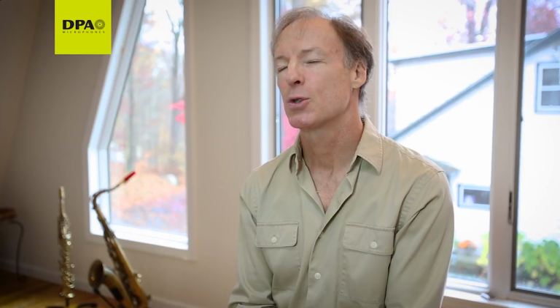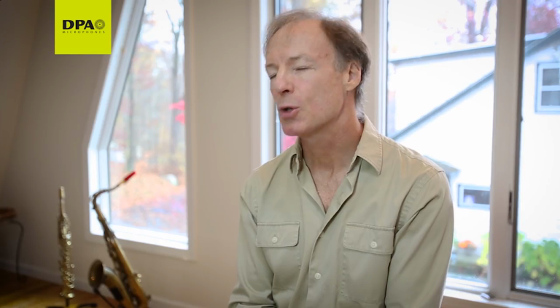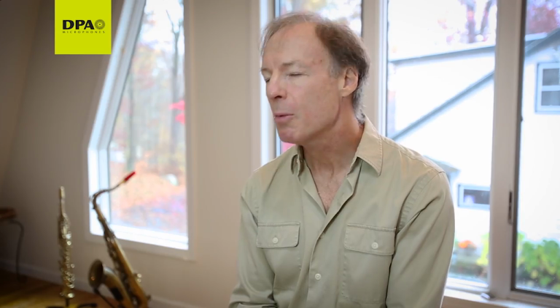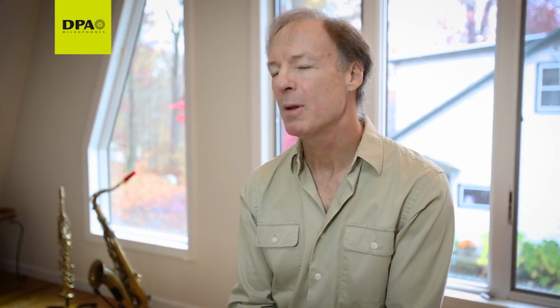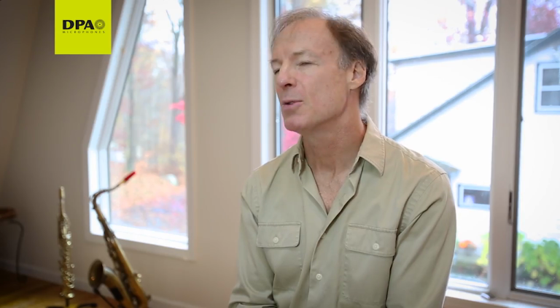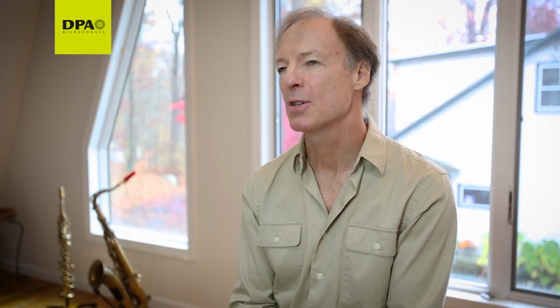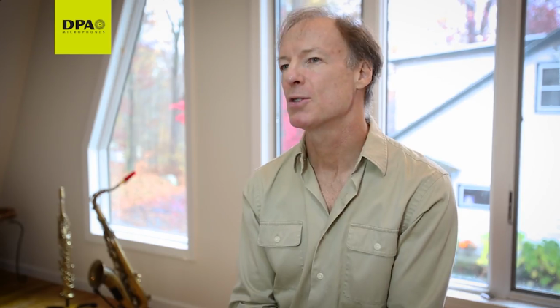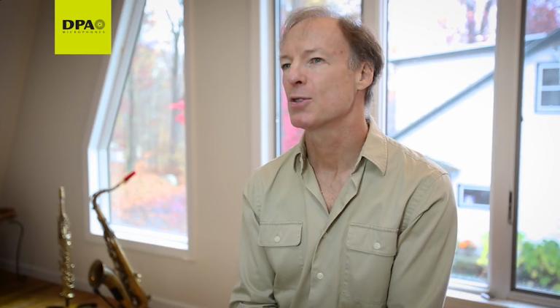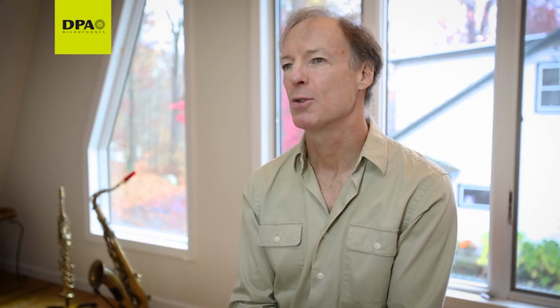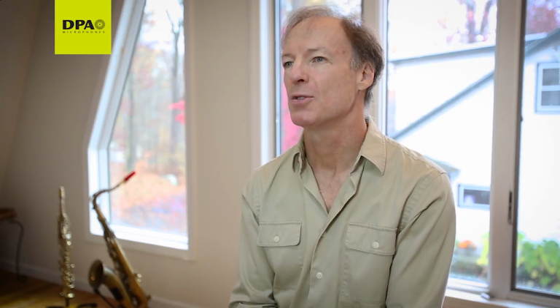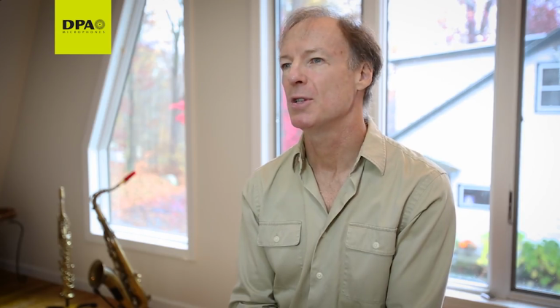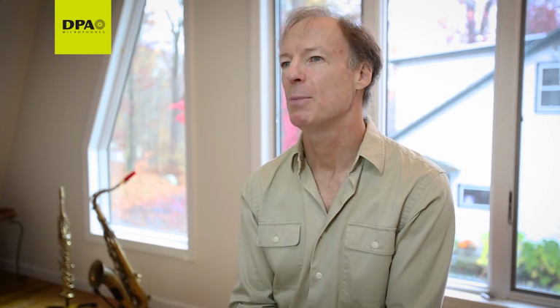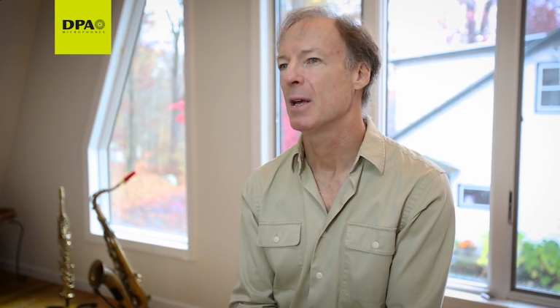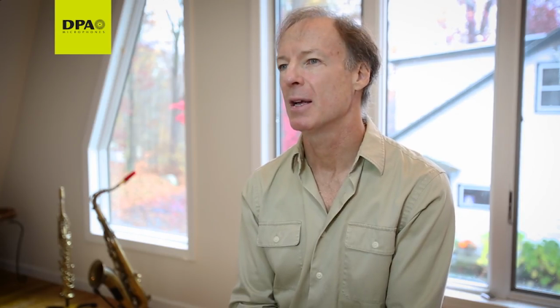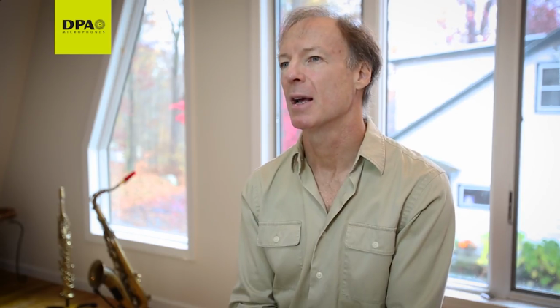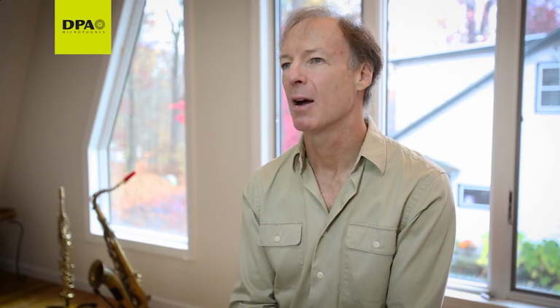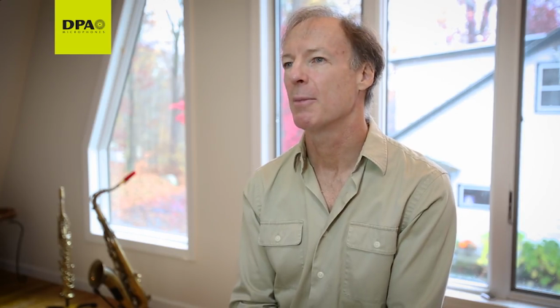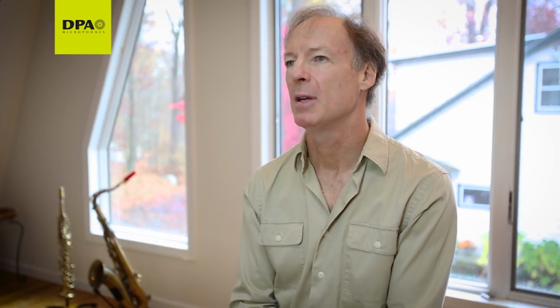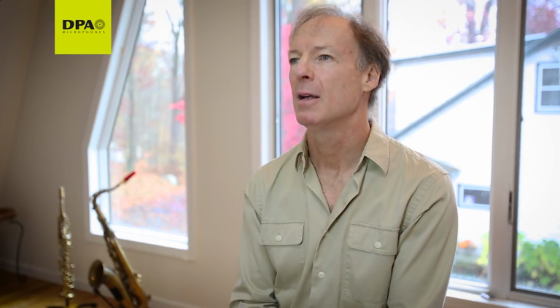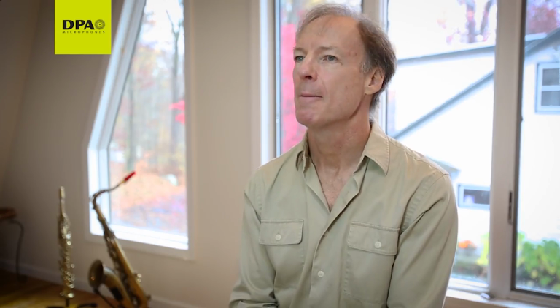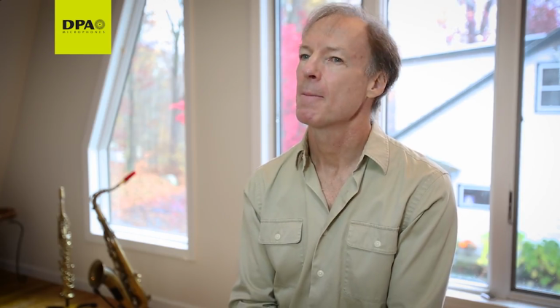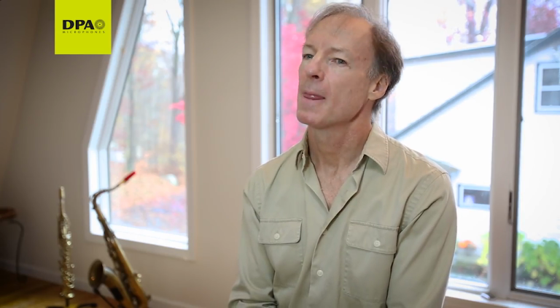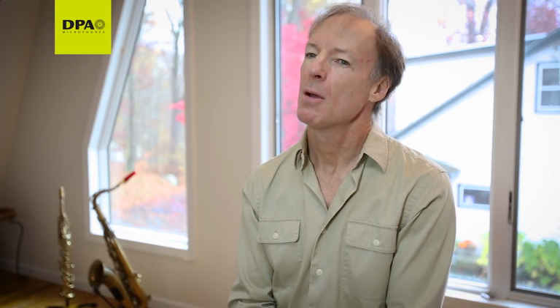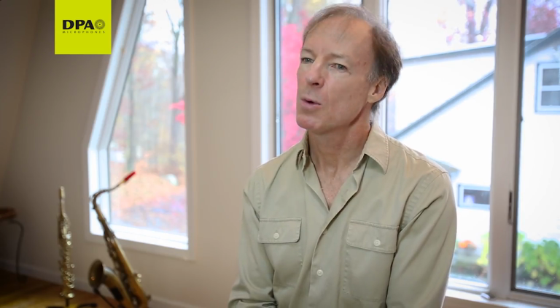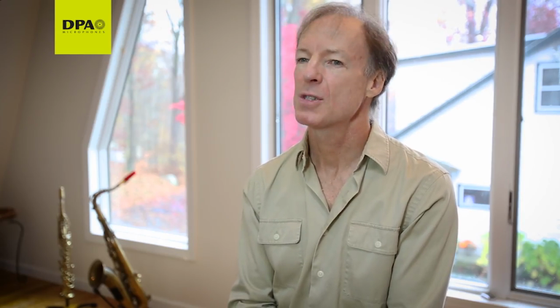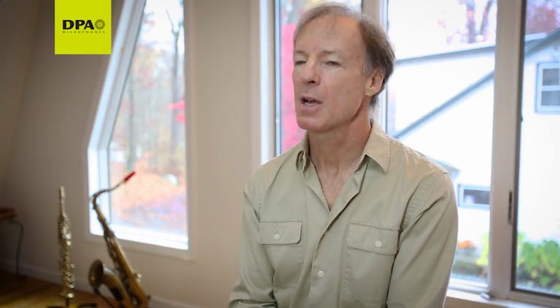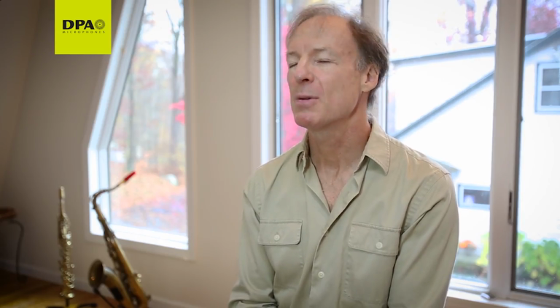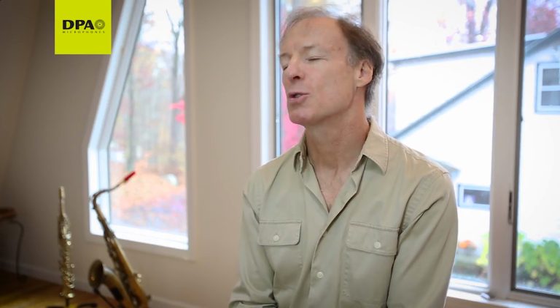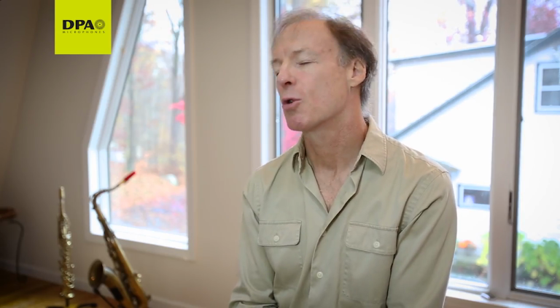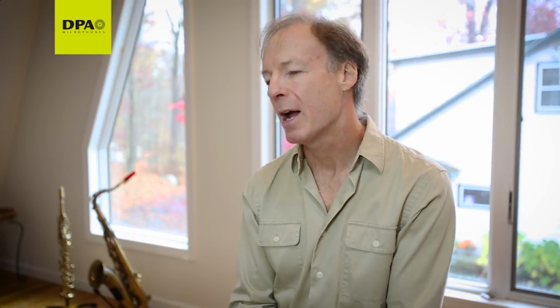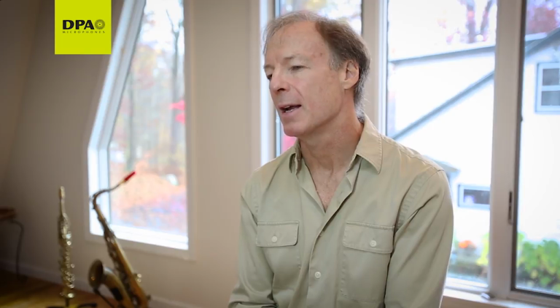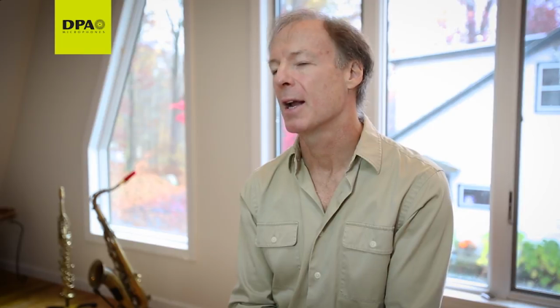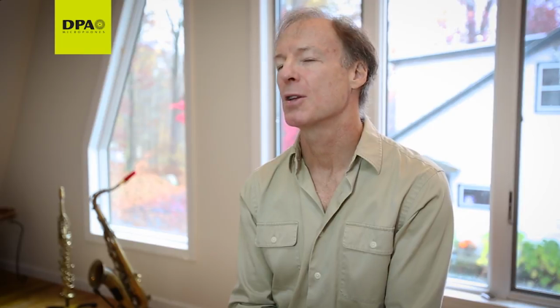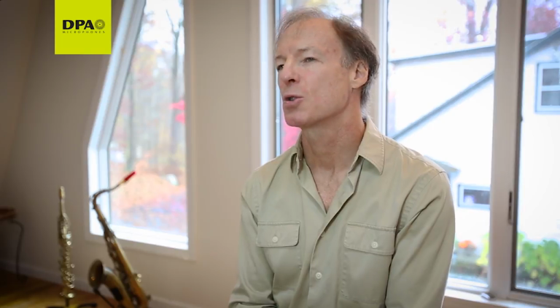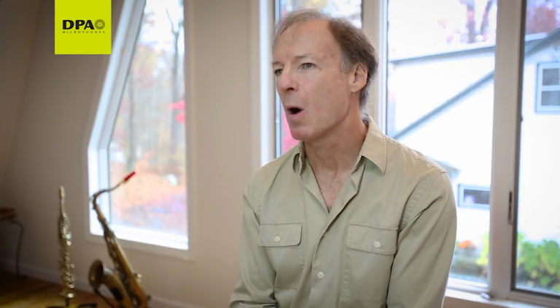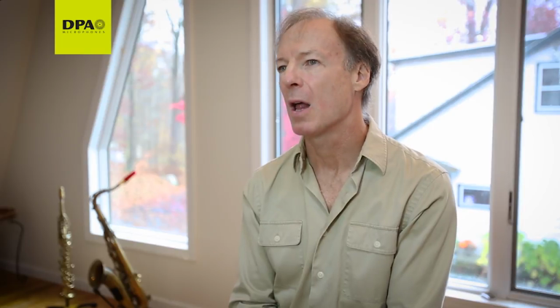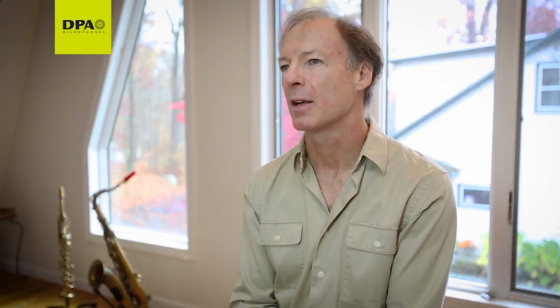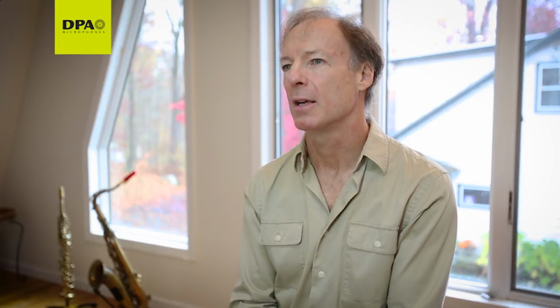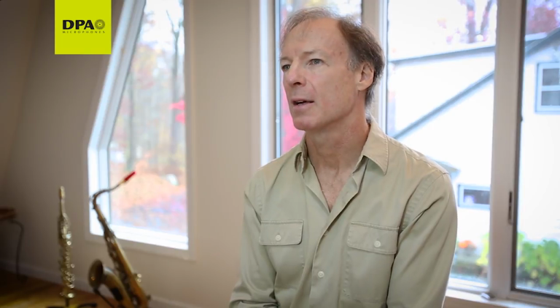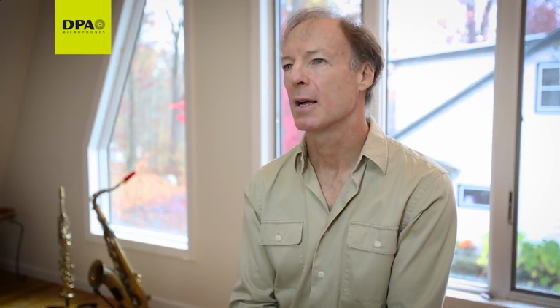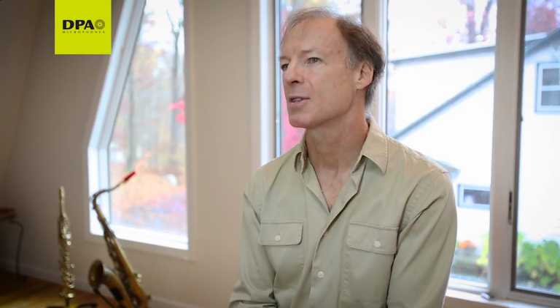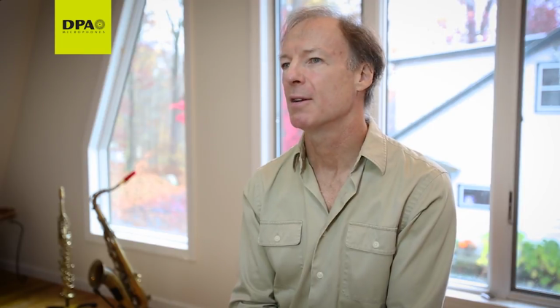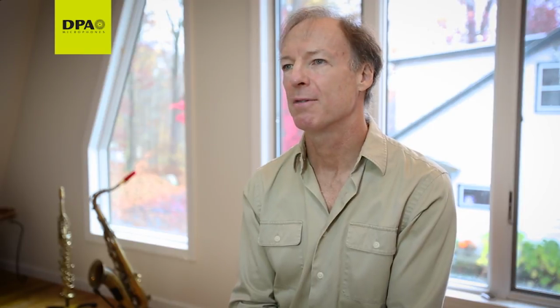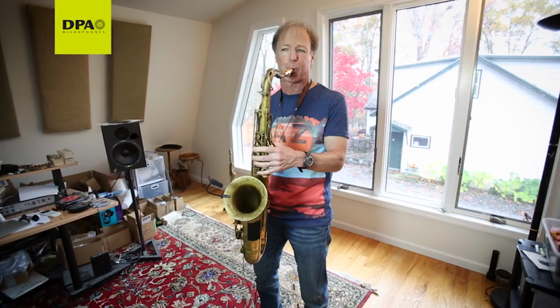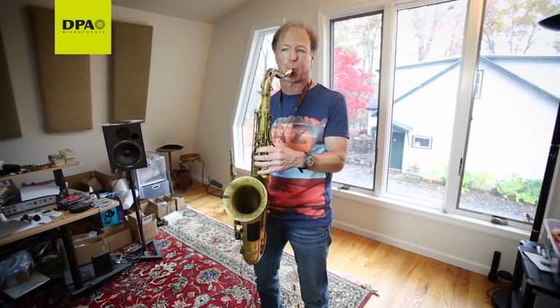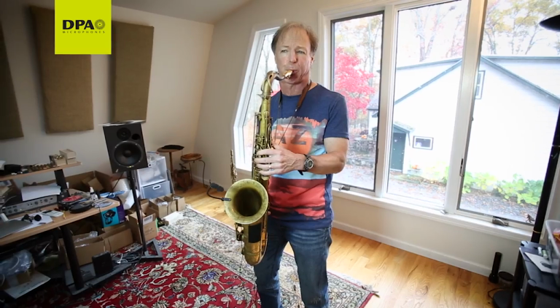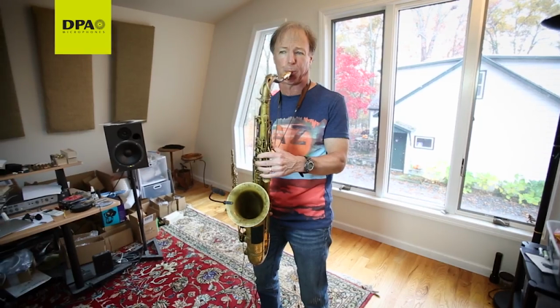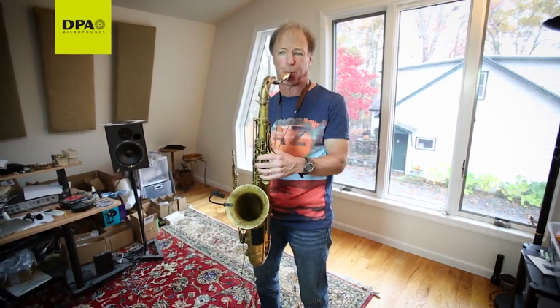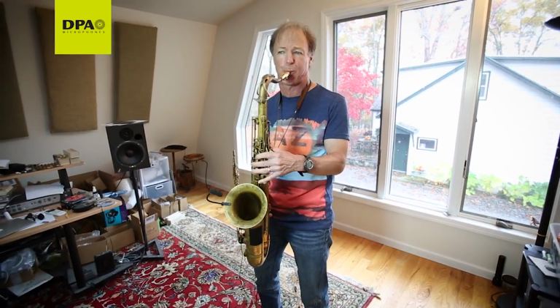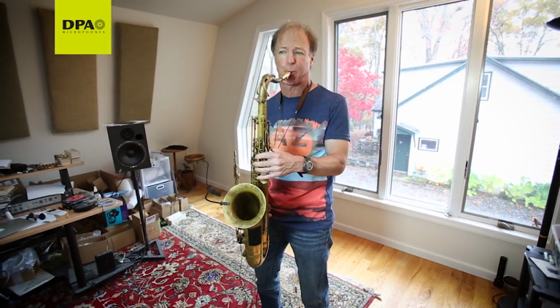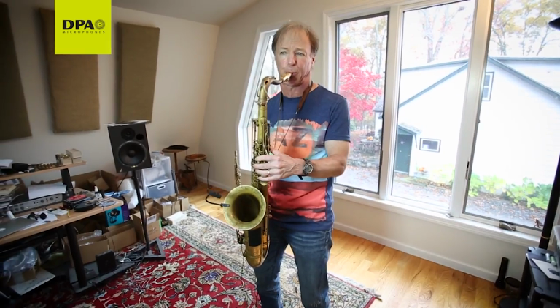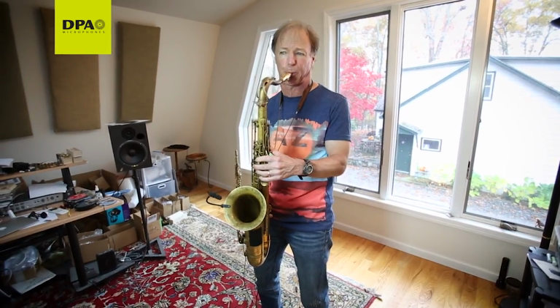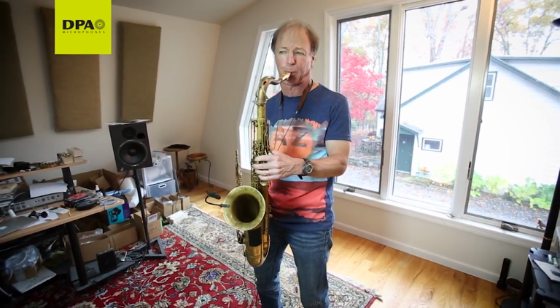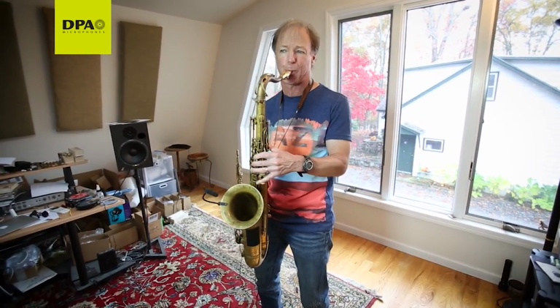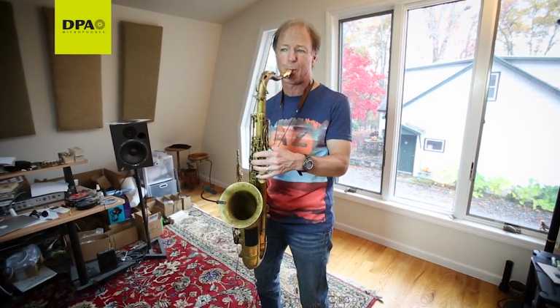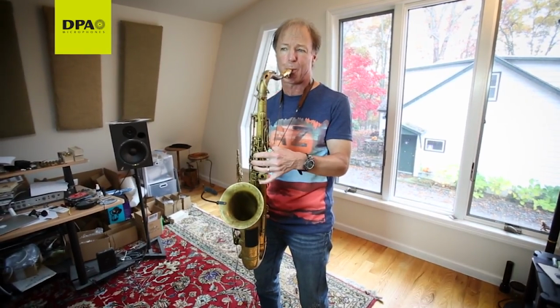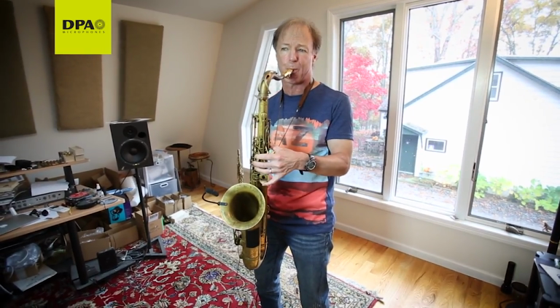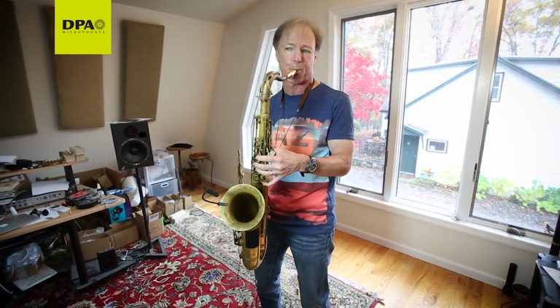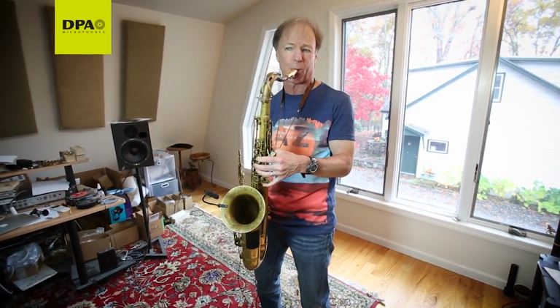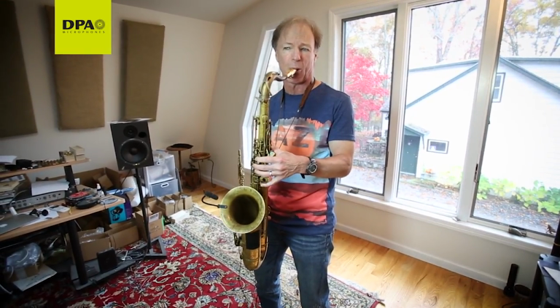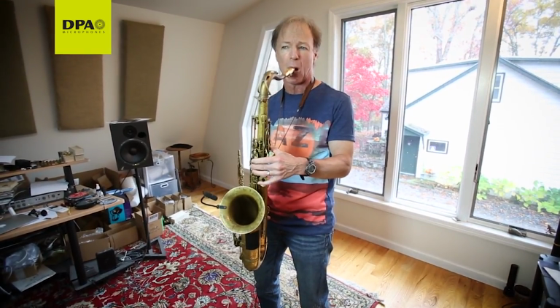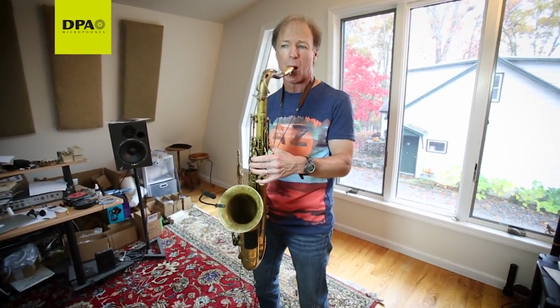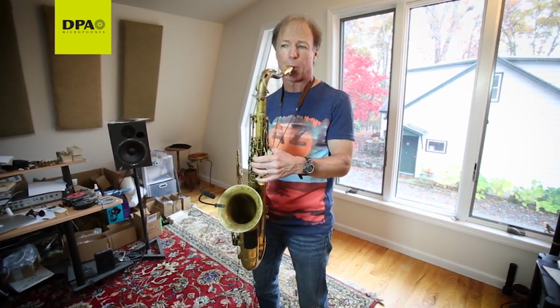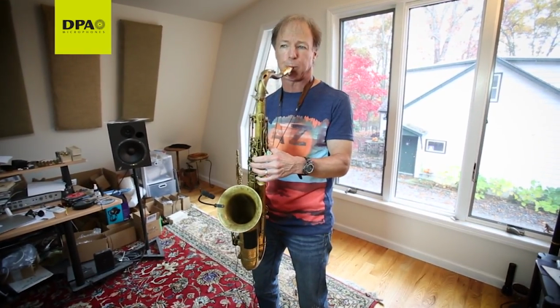So many musicians are using DPA now. When something's great and it's quality, it's going to find its way to the players. And that's what's going on.